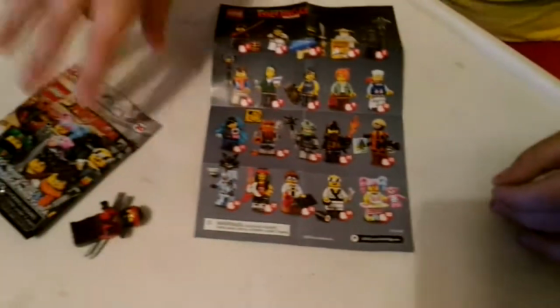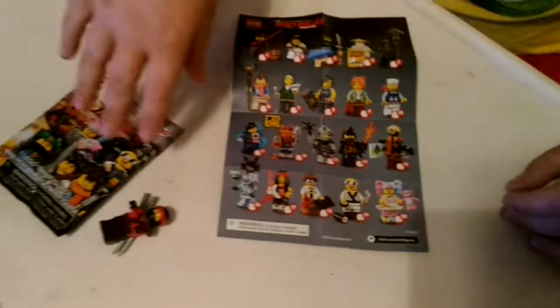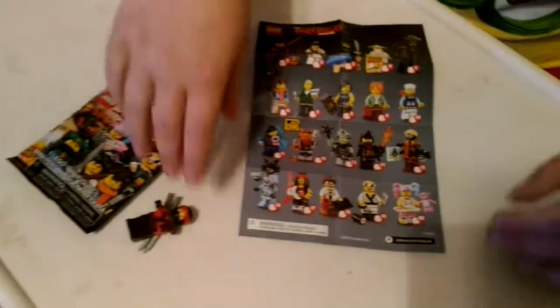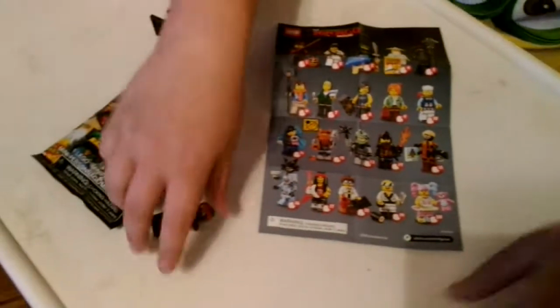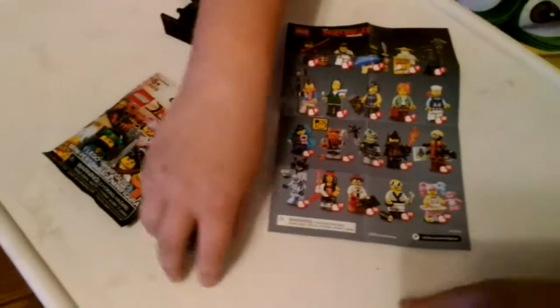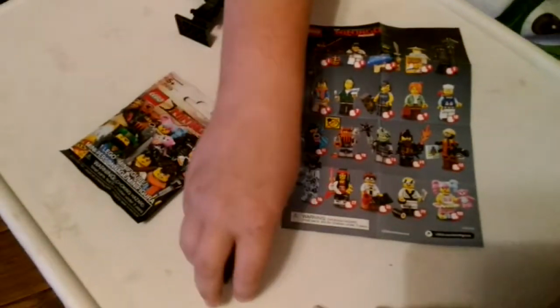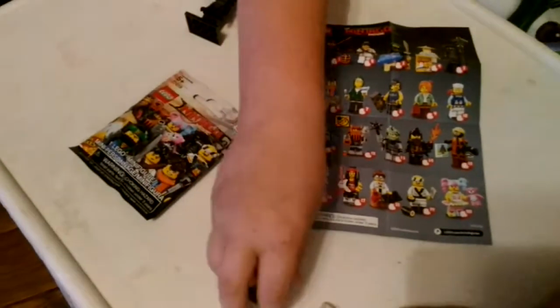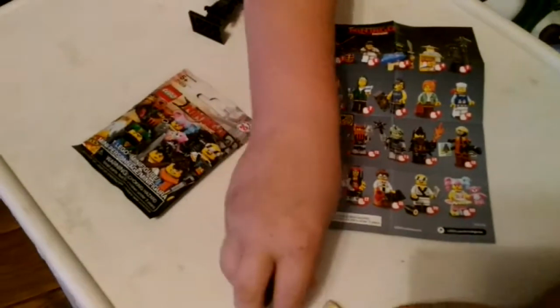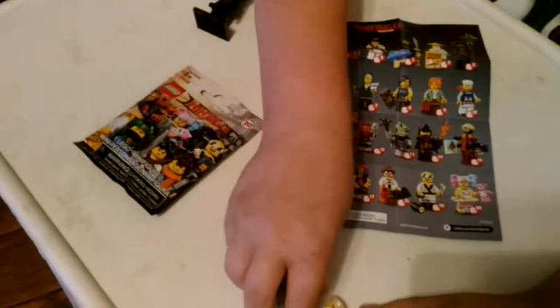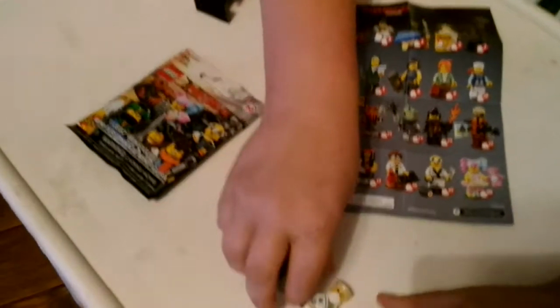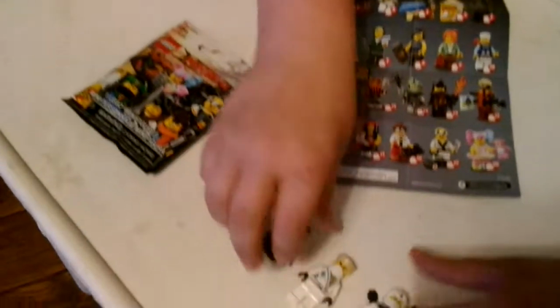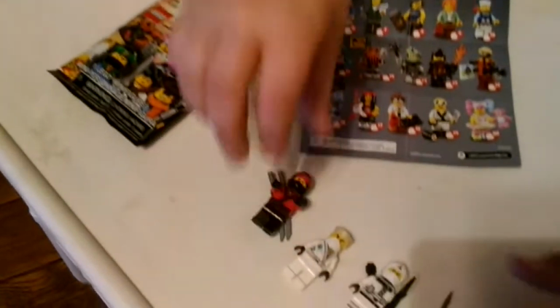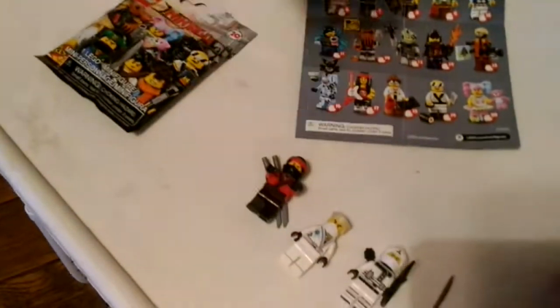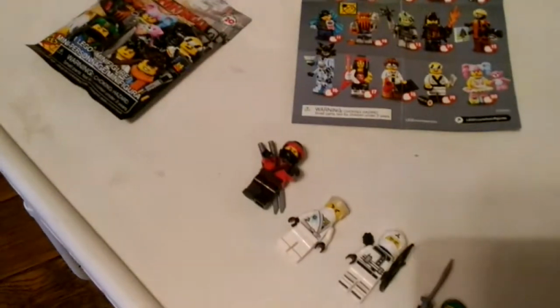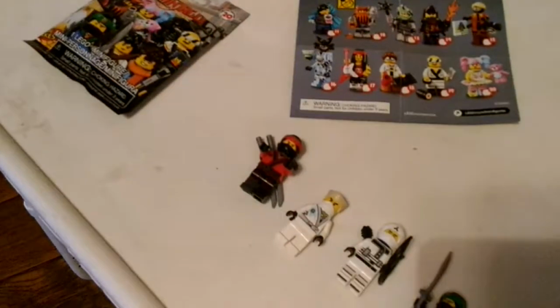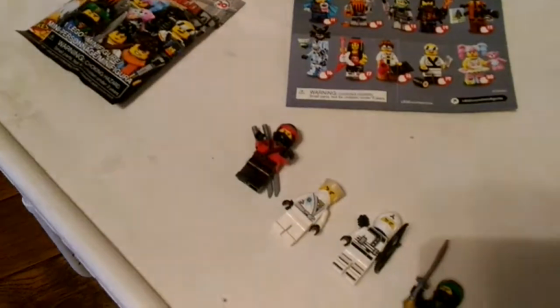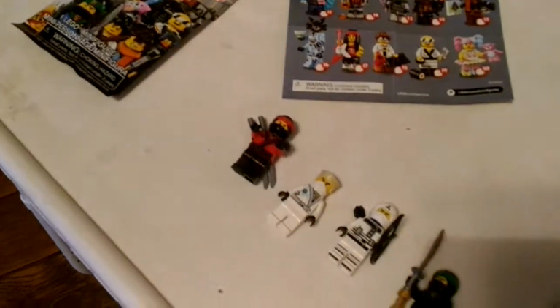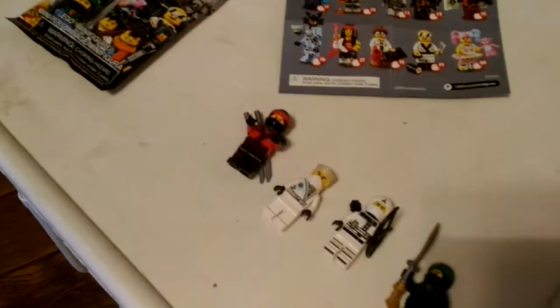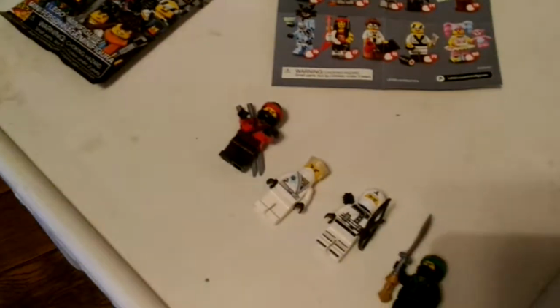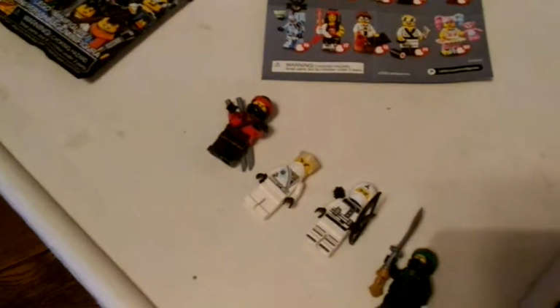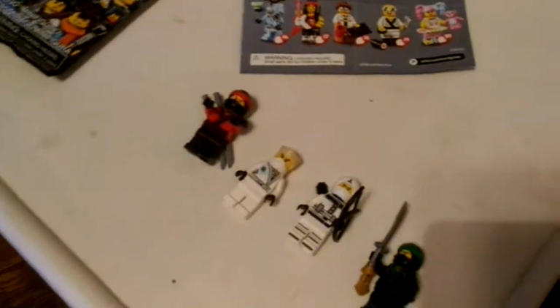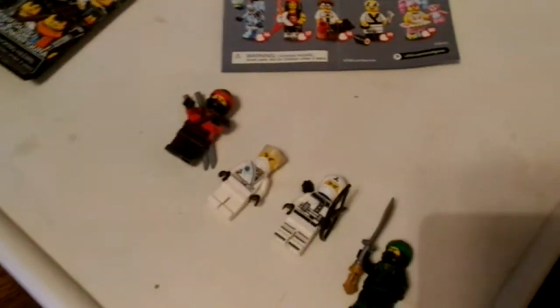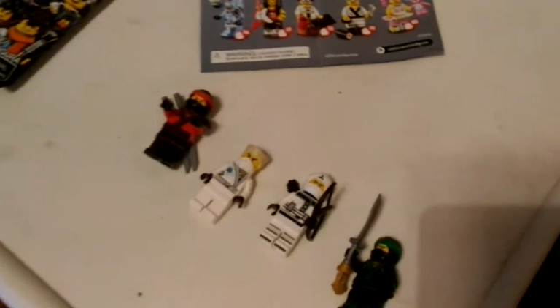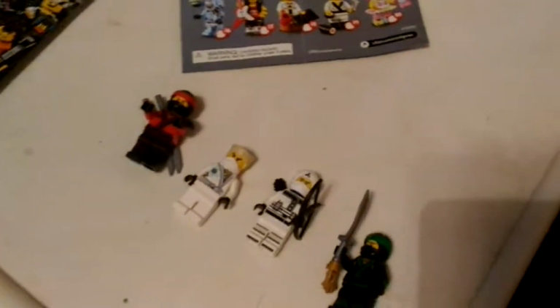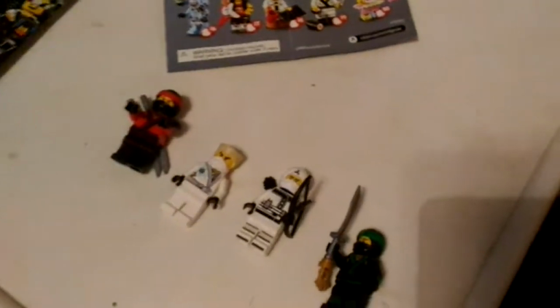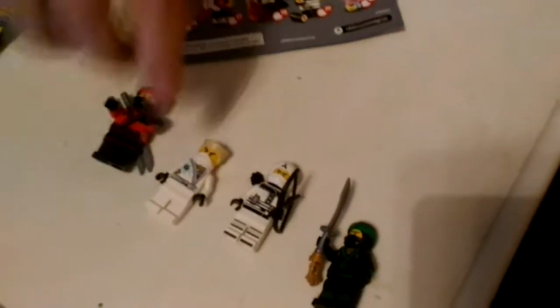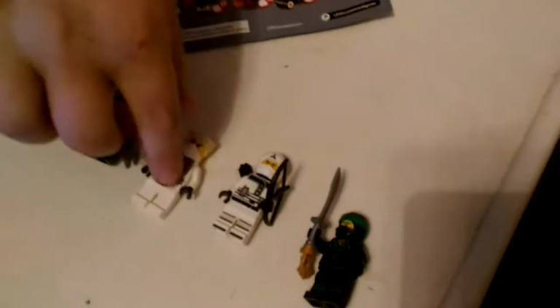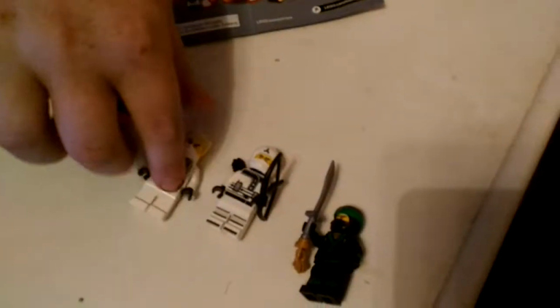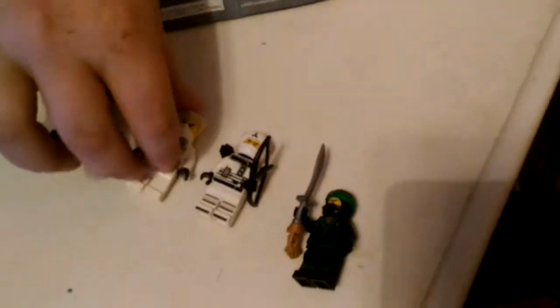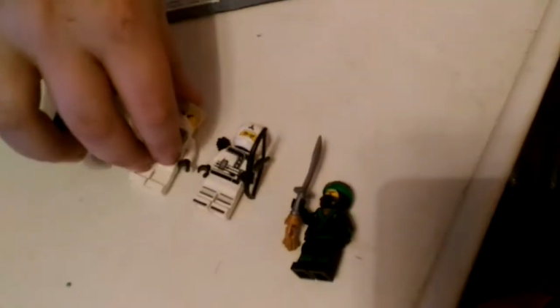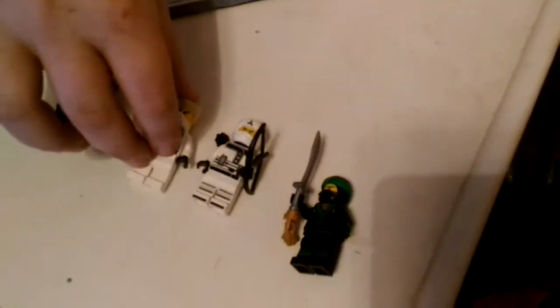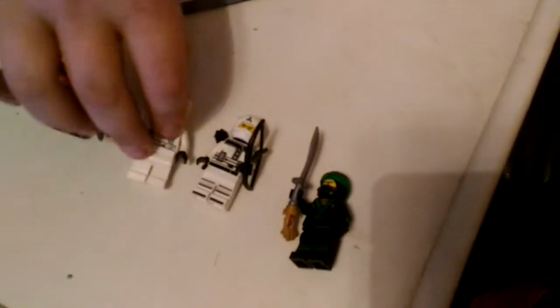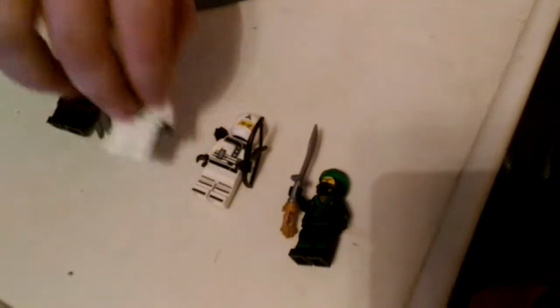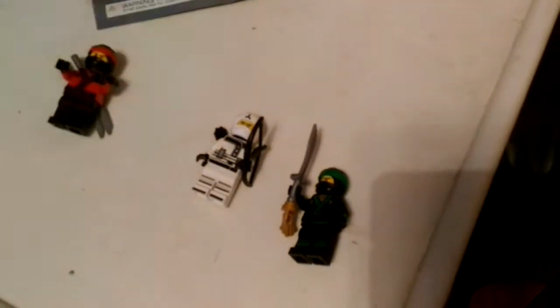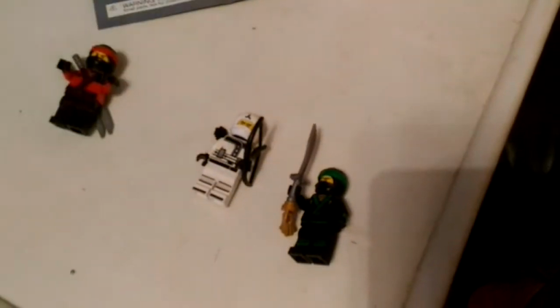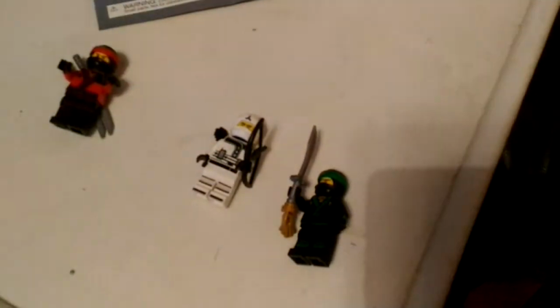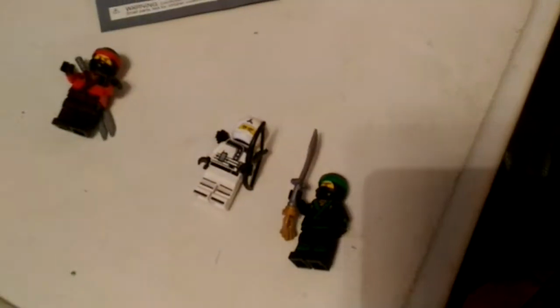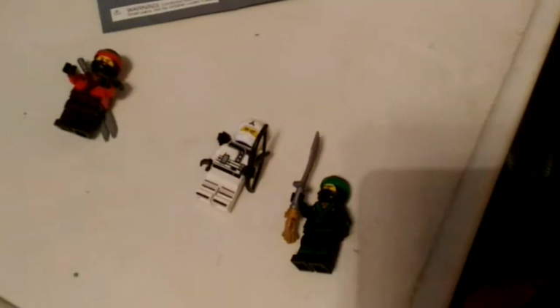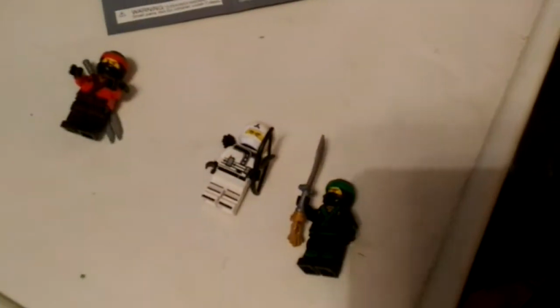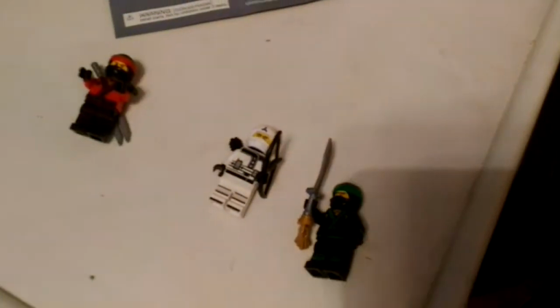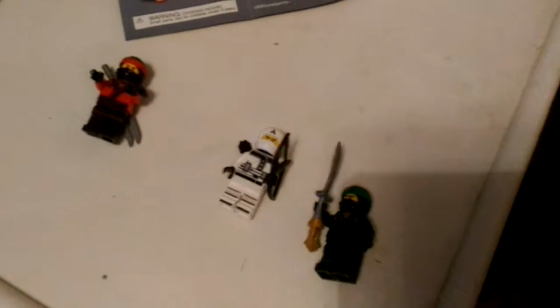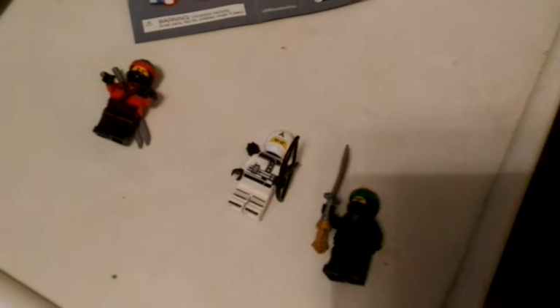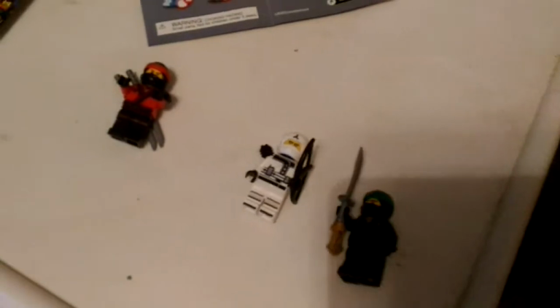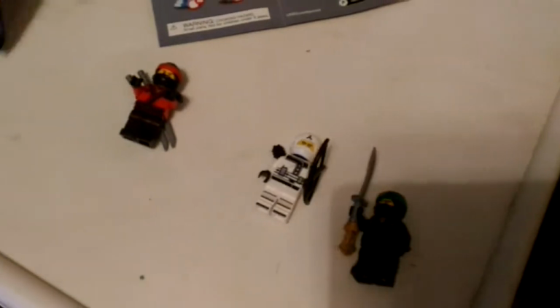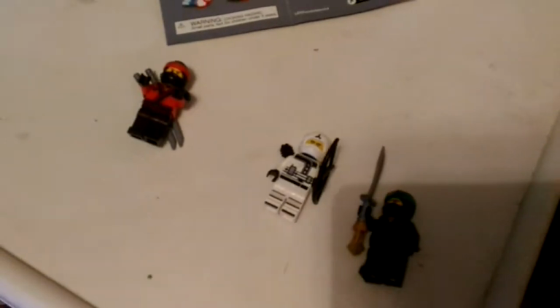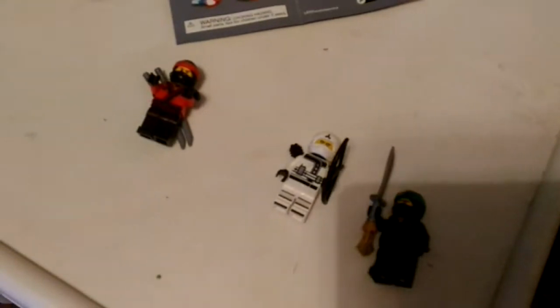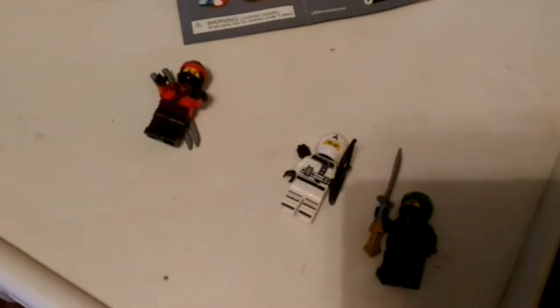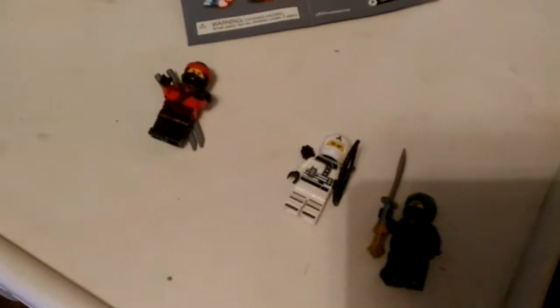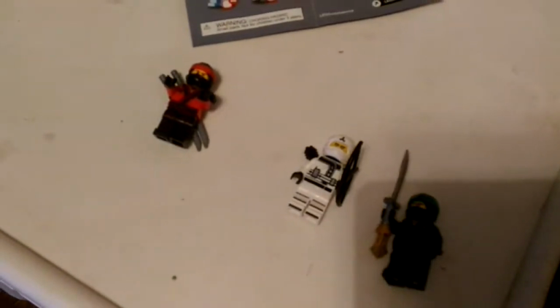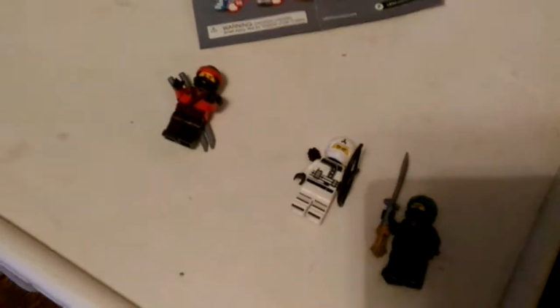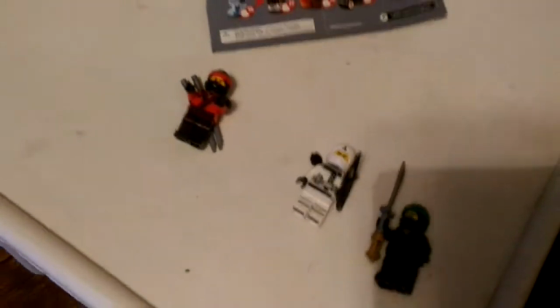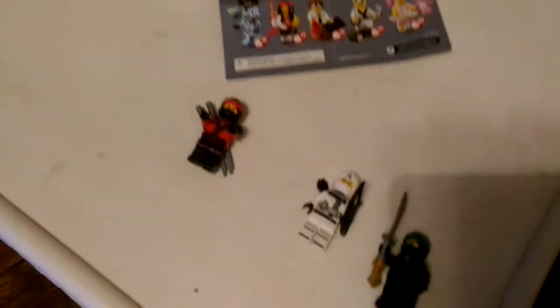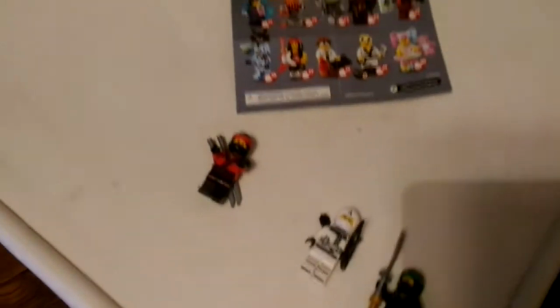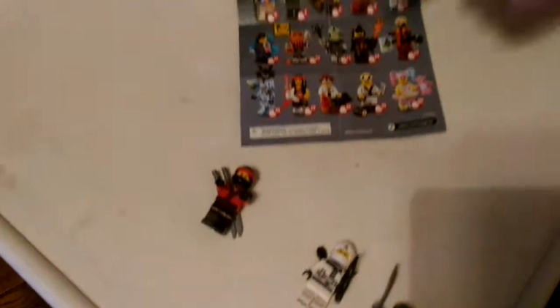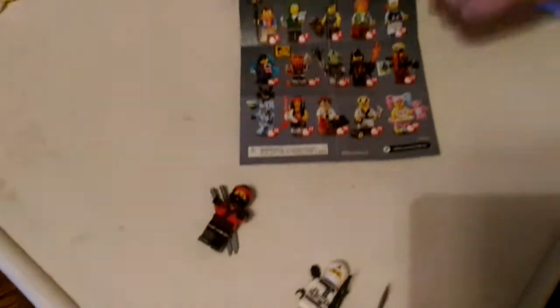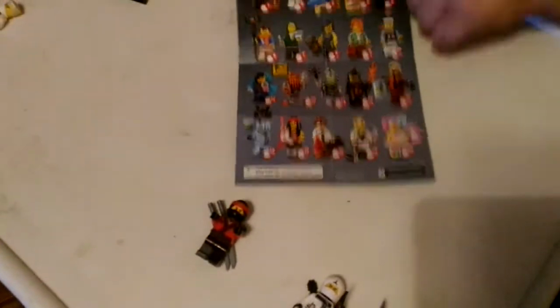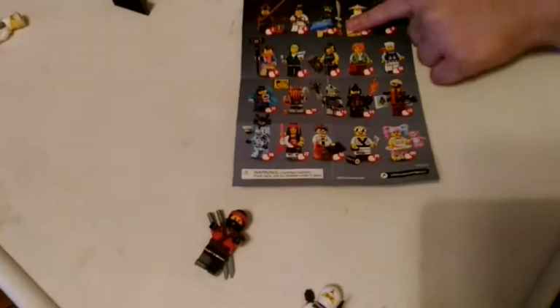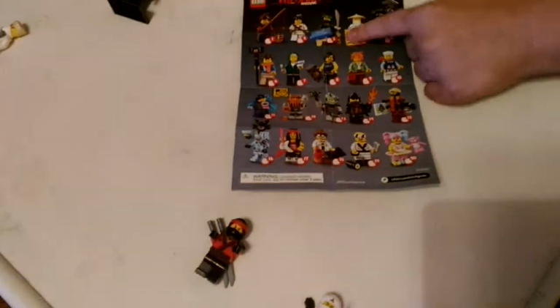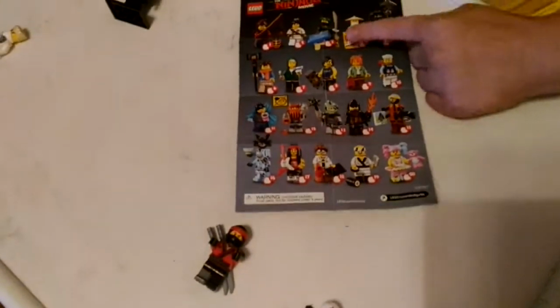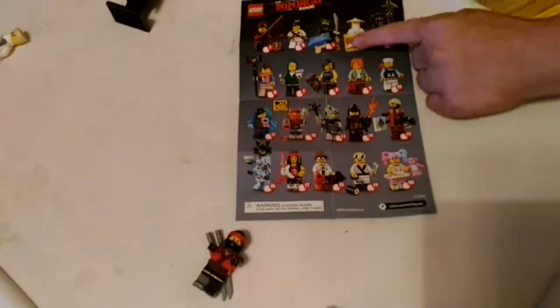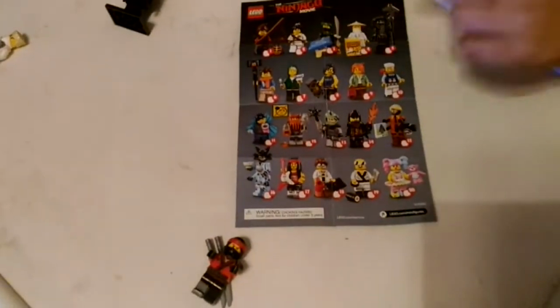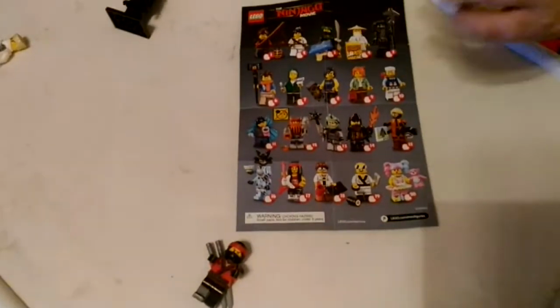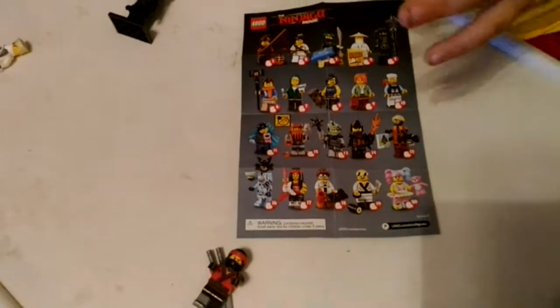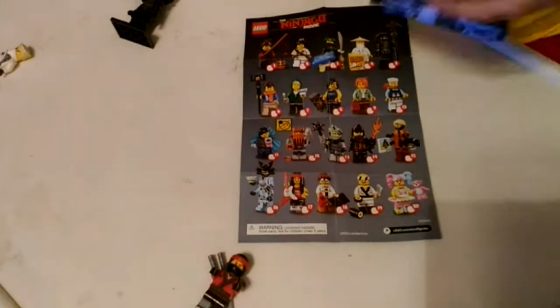And here's my other ninjas. This is the old Zane, so you can see them. I'm hoping to get Master Wu.